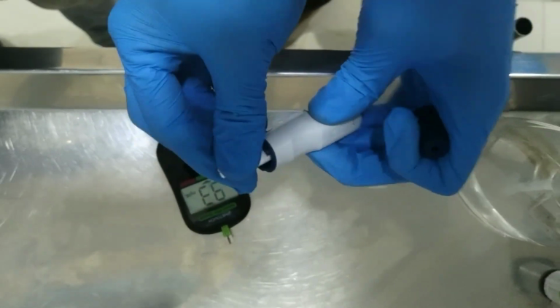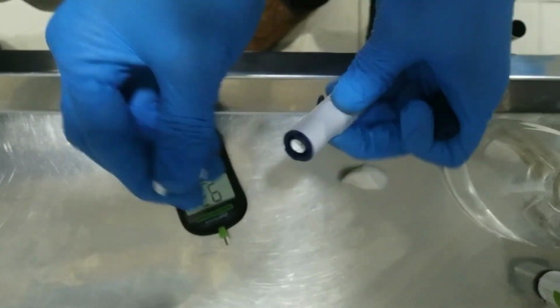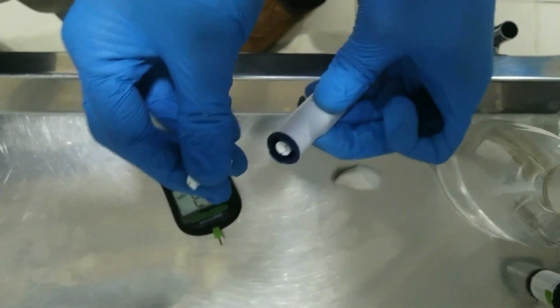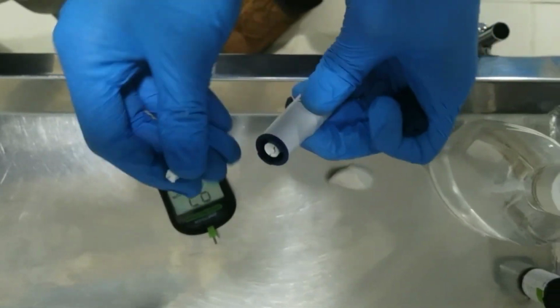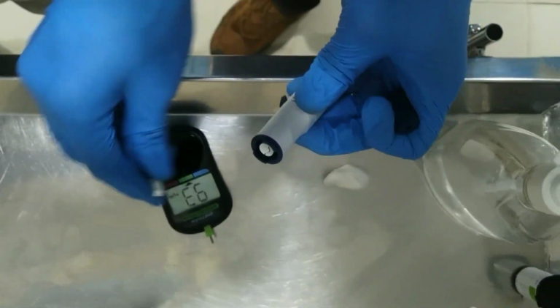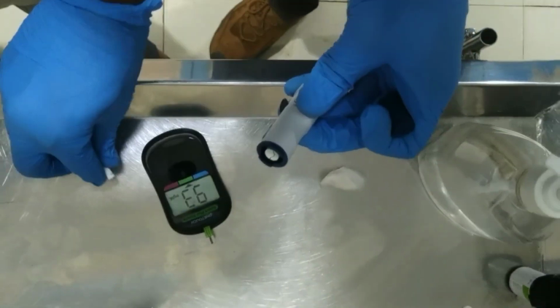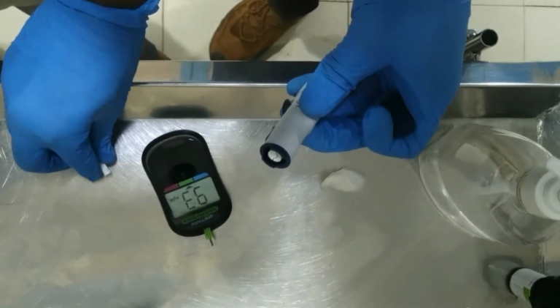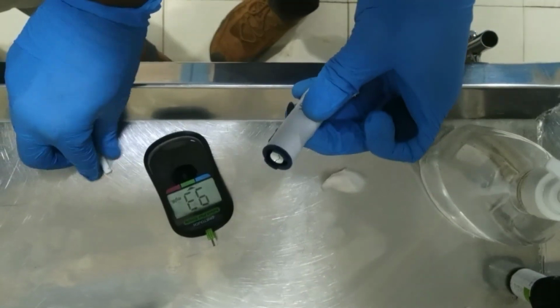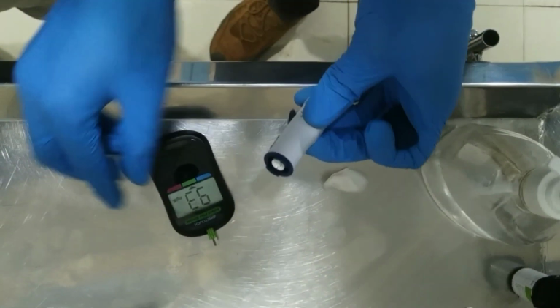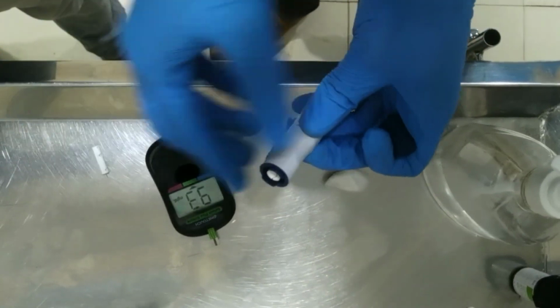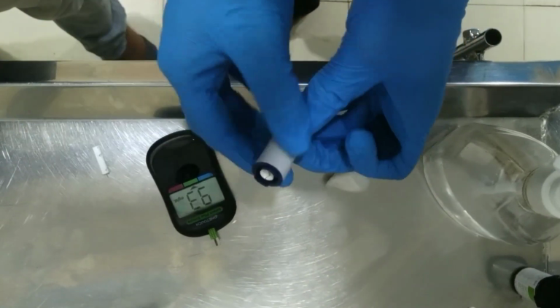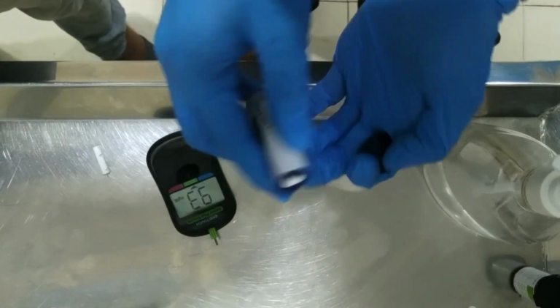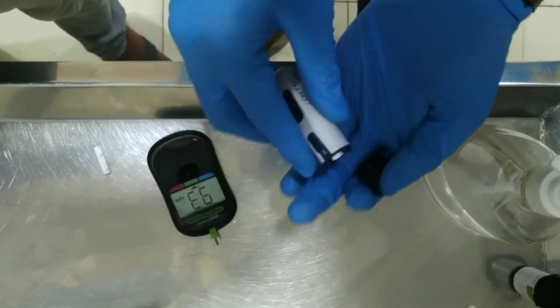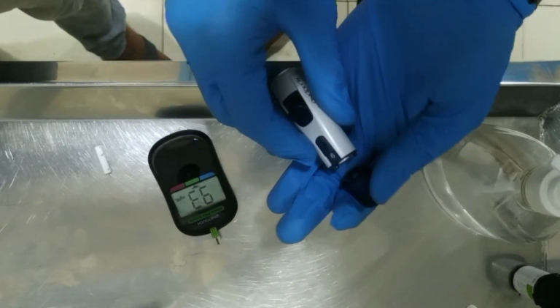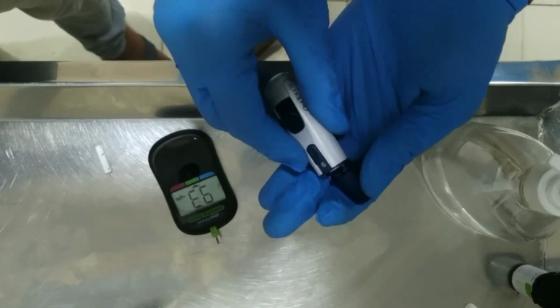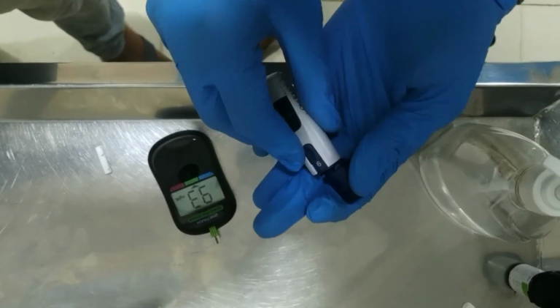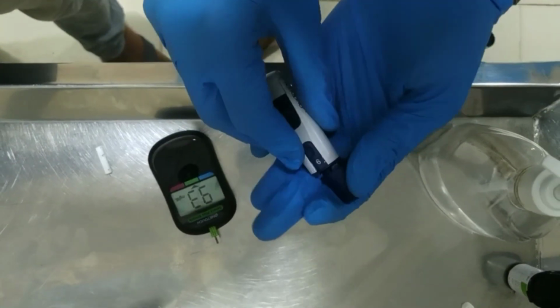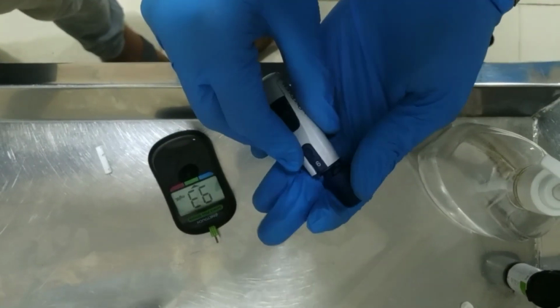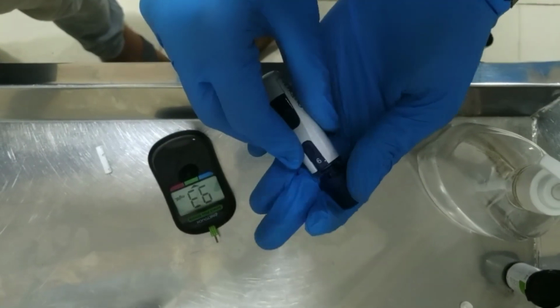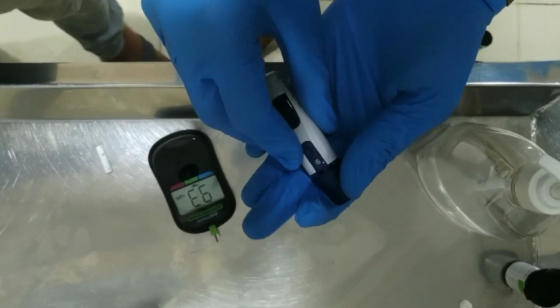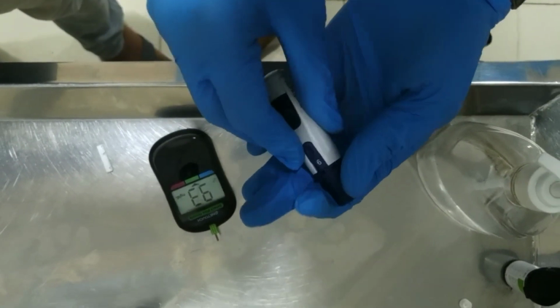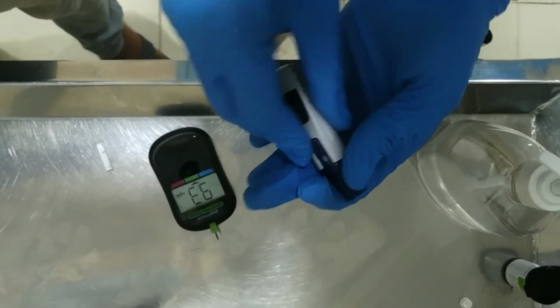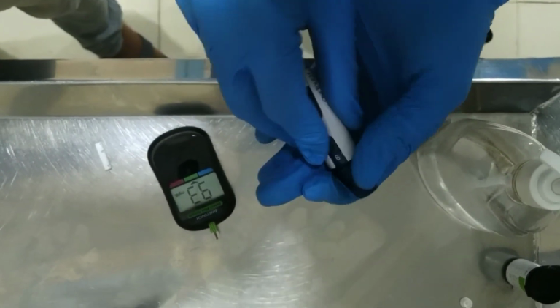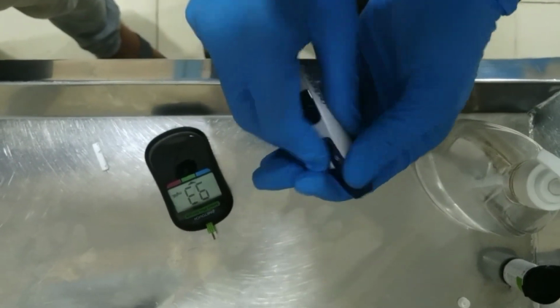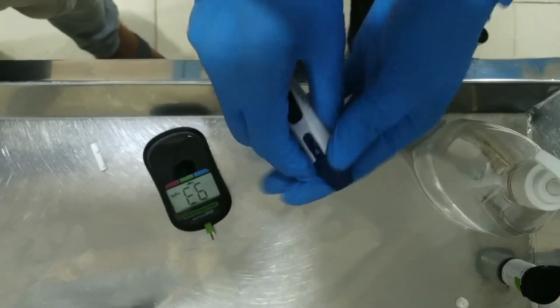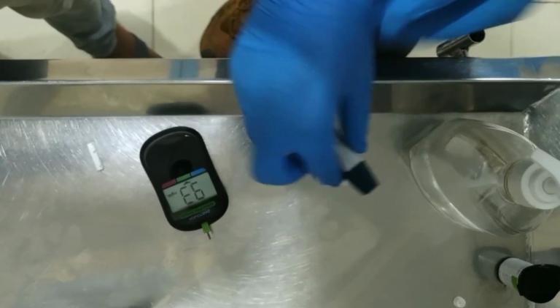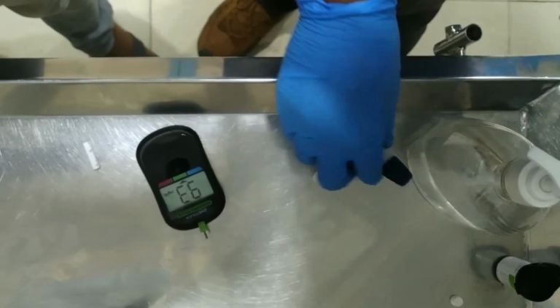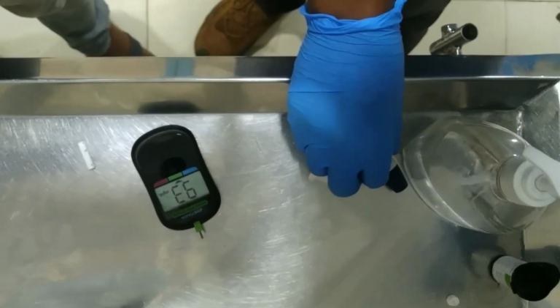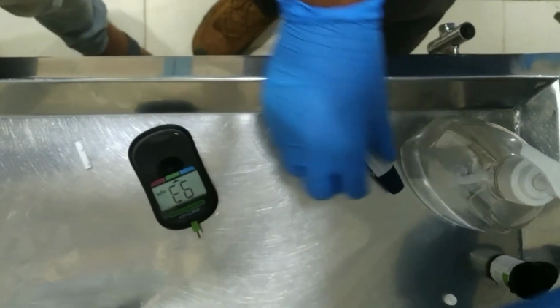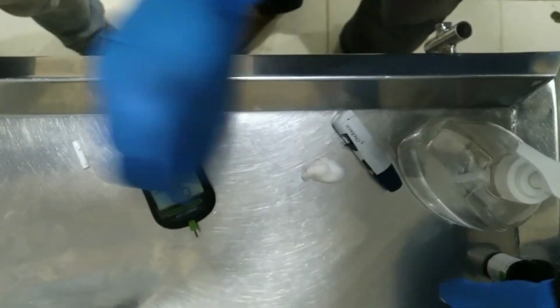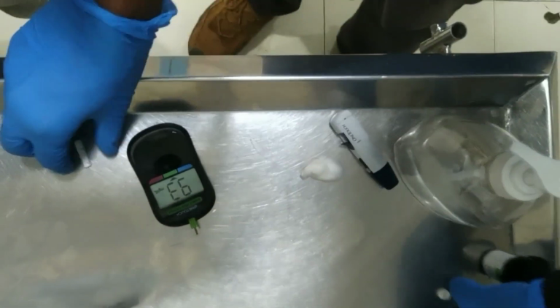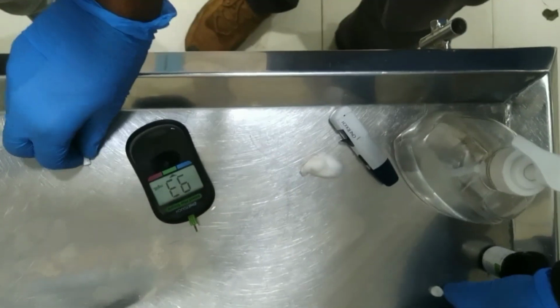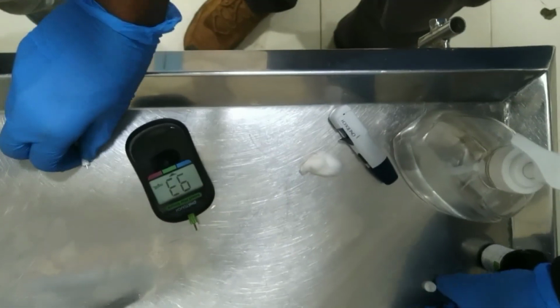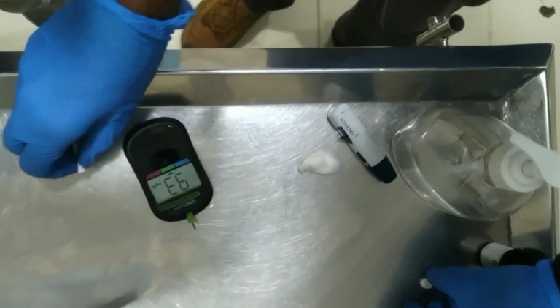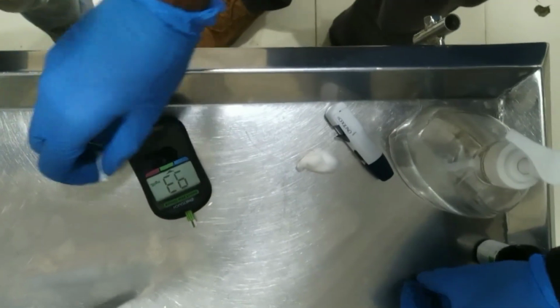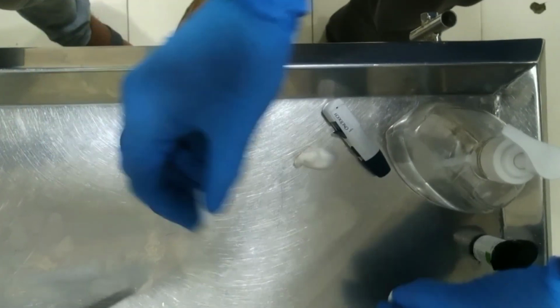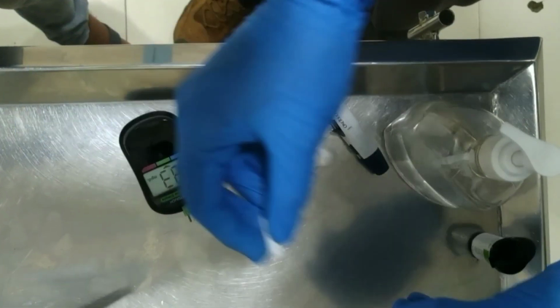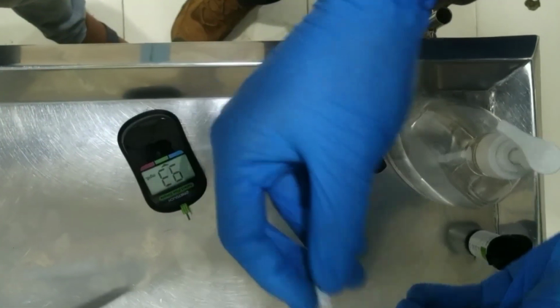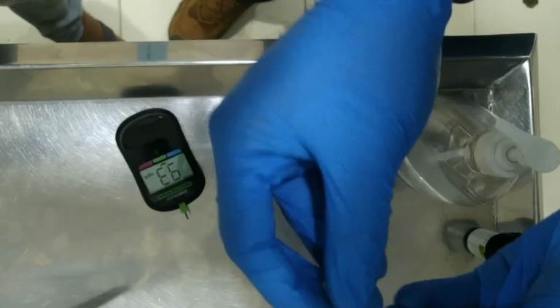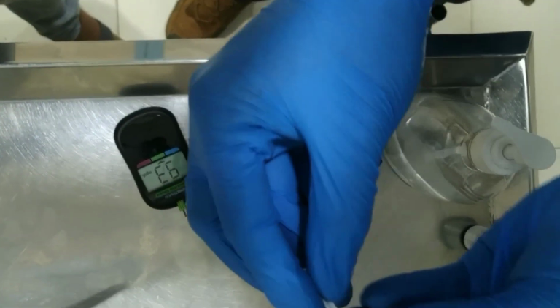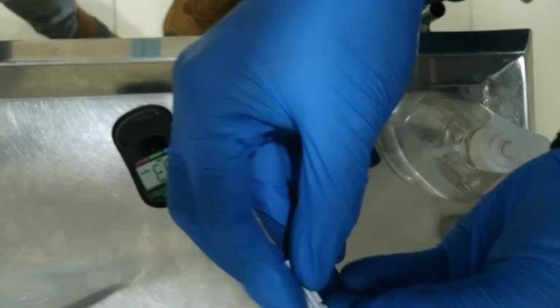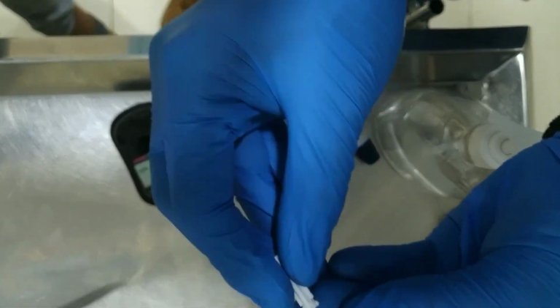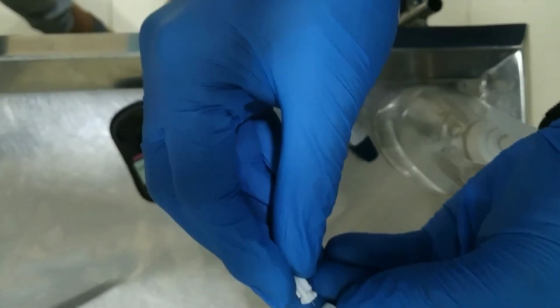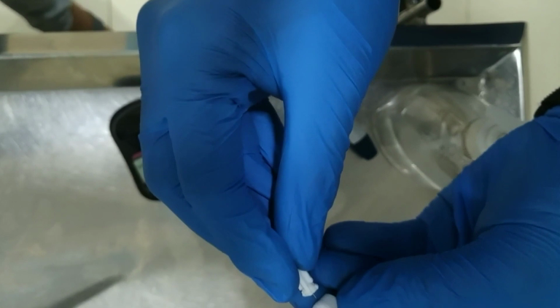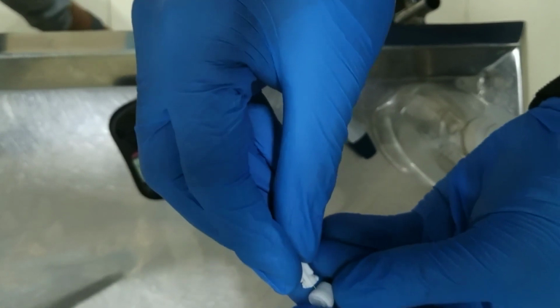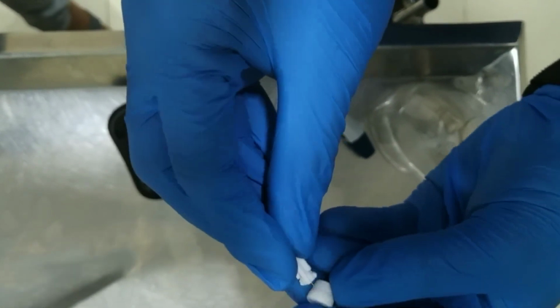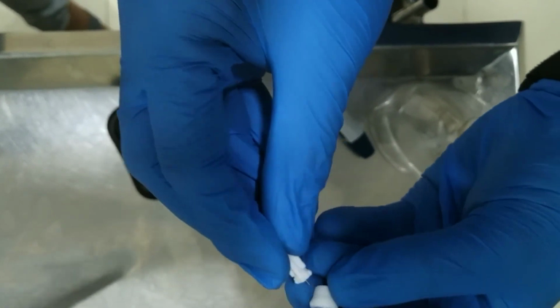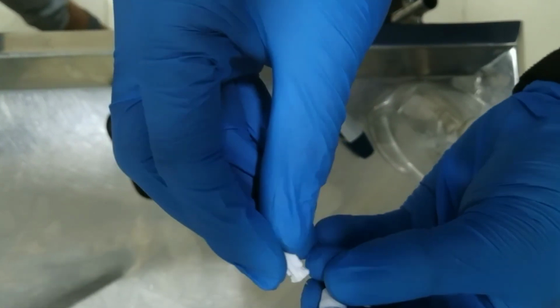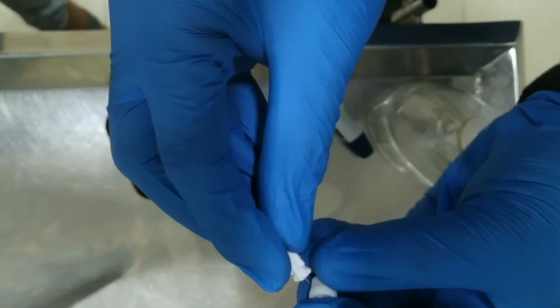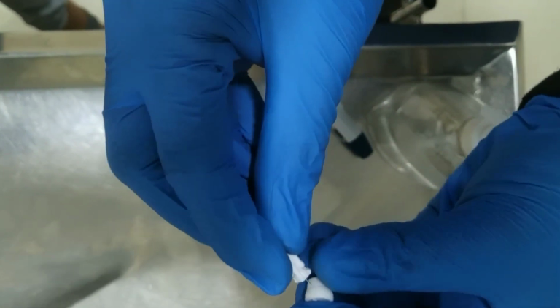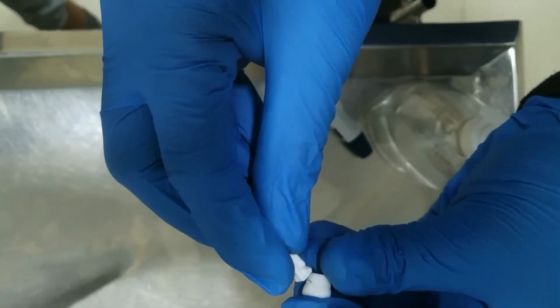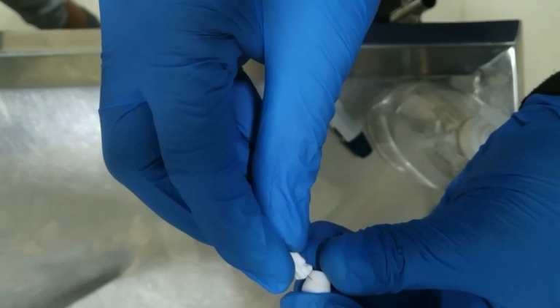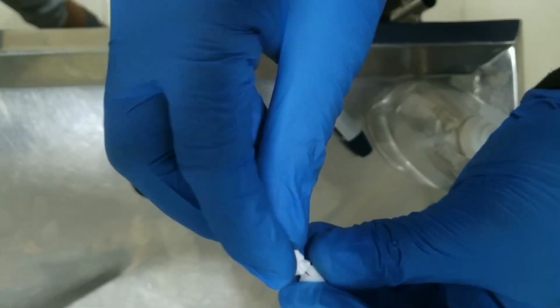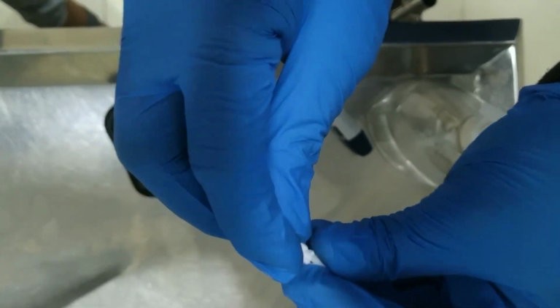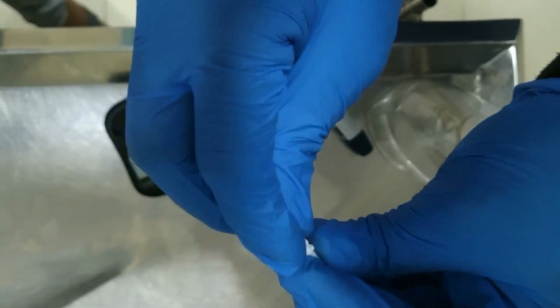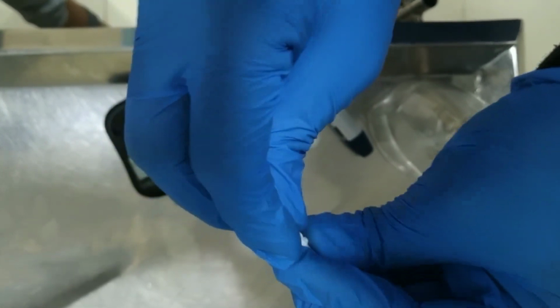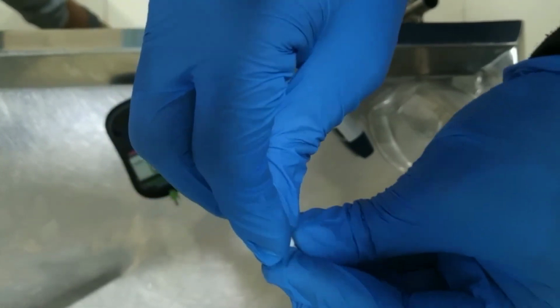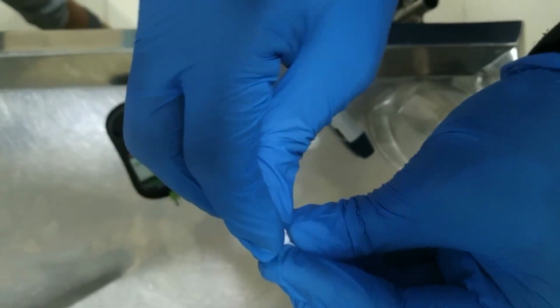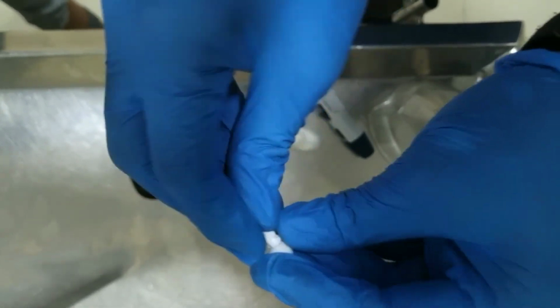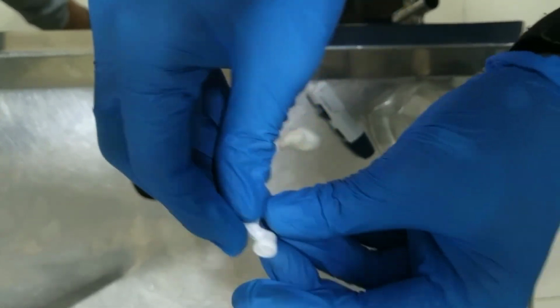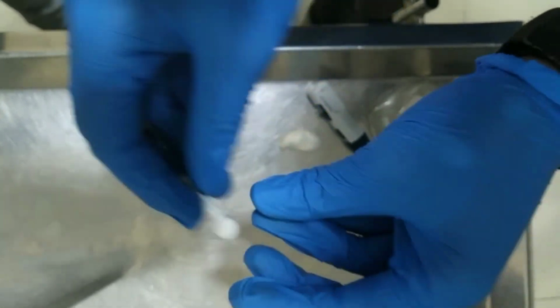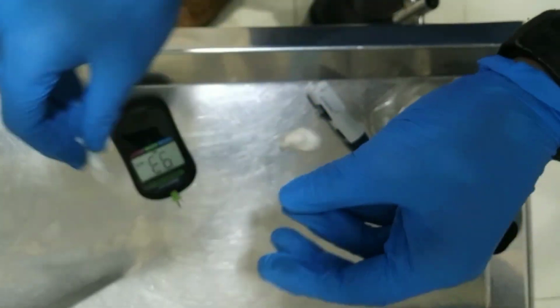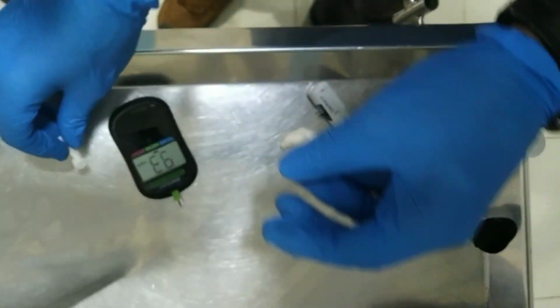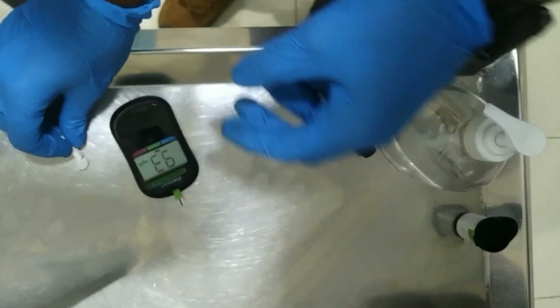After checking, the lancet and the strip should be disposed of properly to prevent contamination.